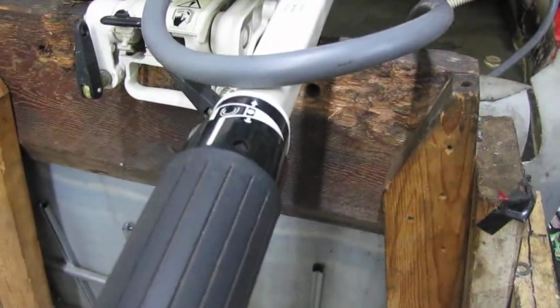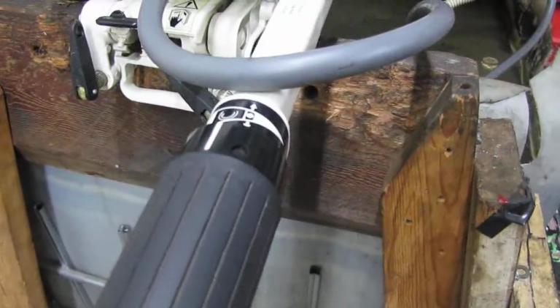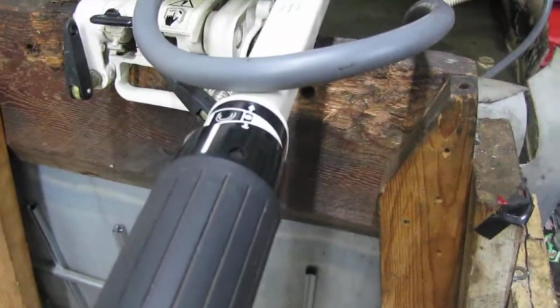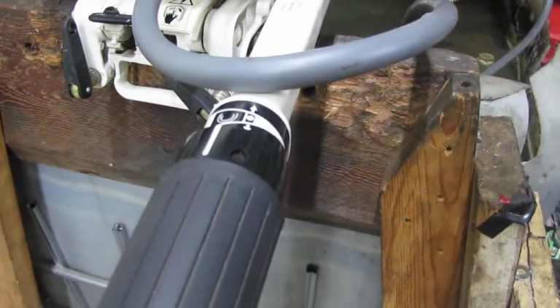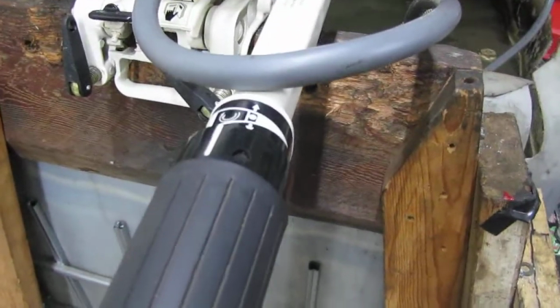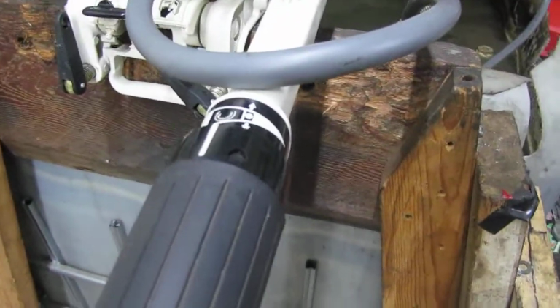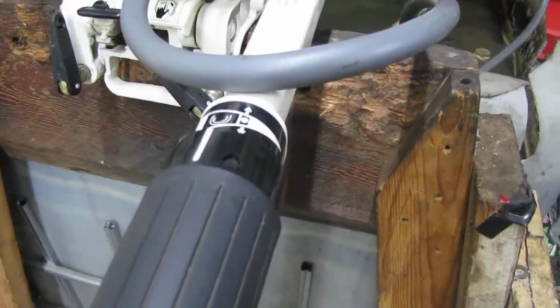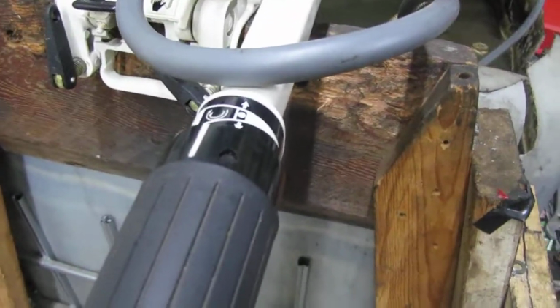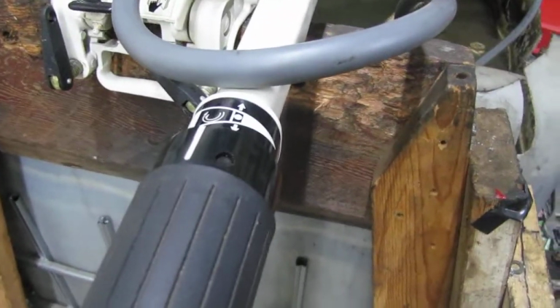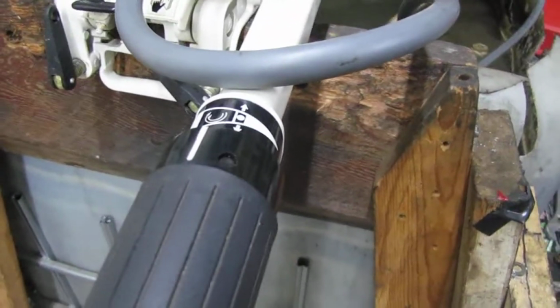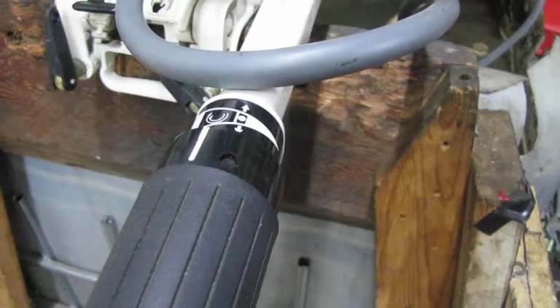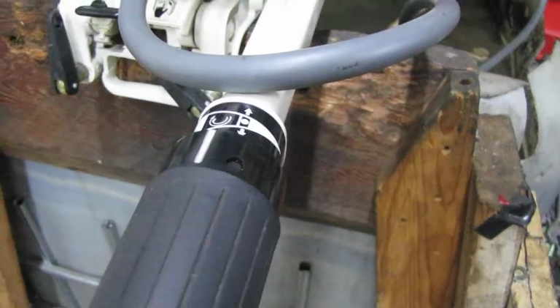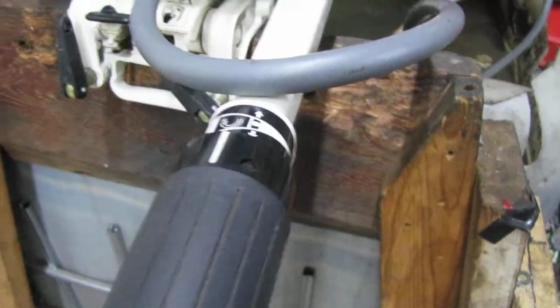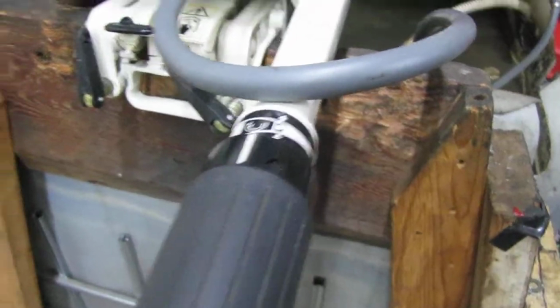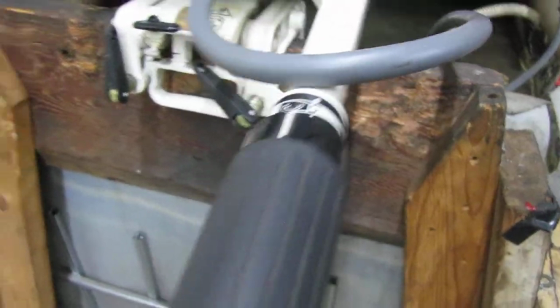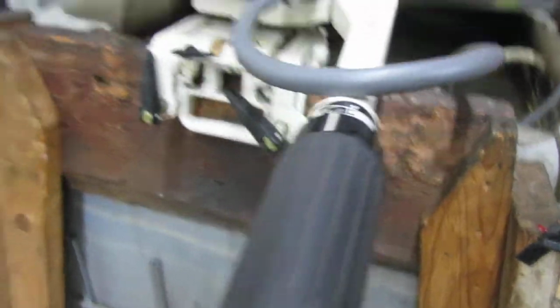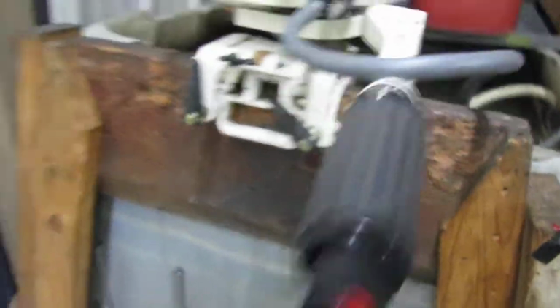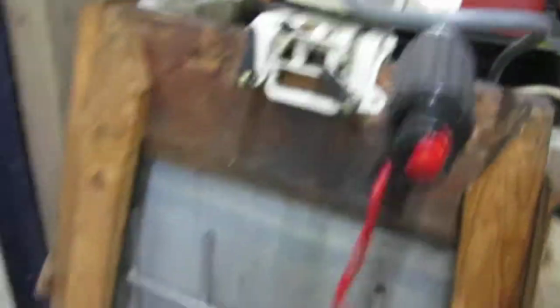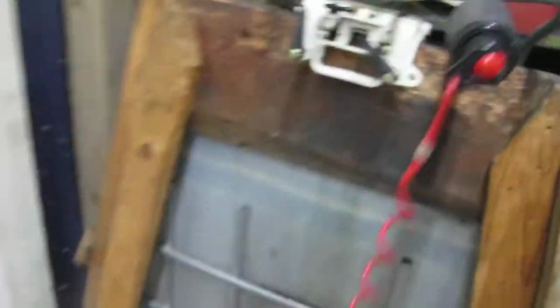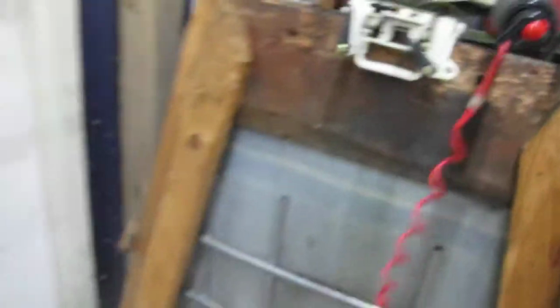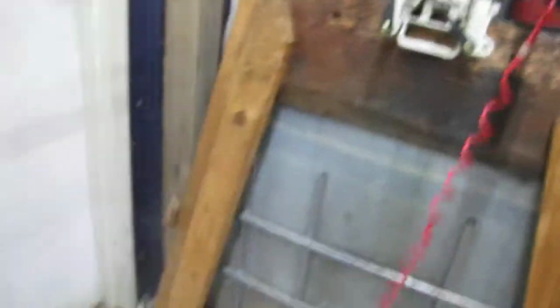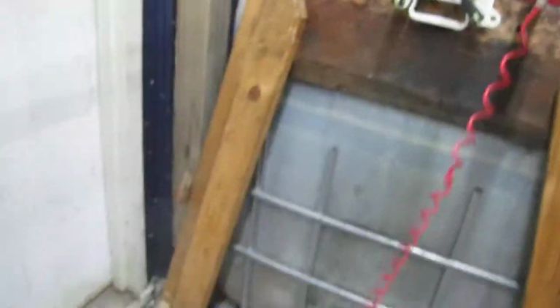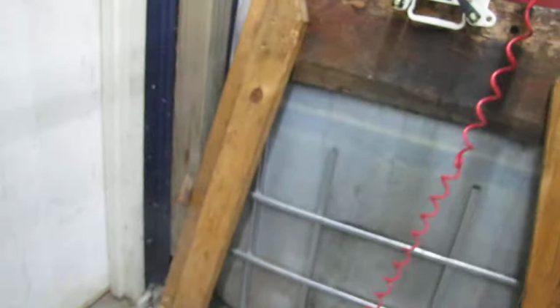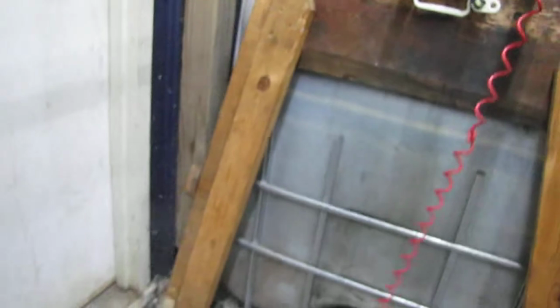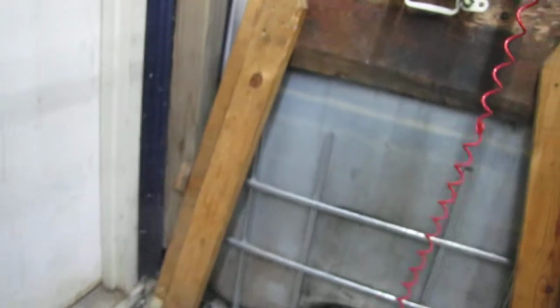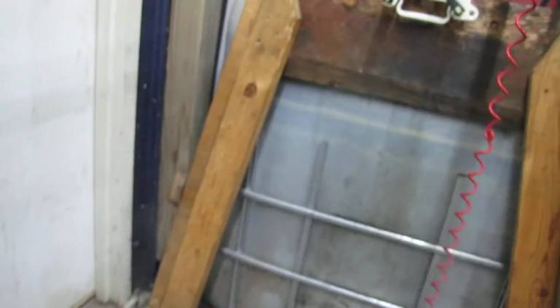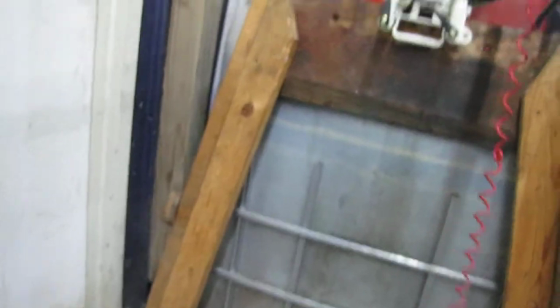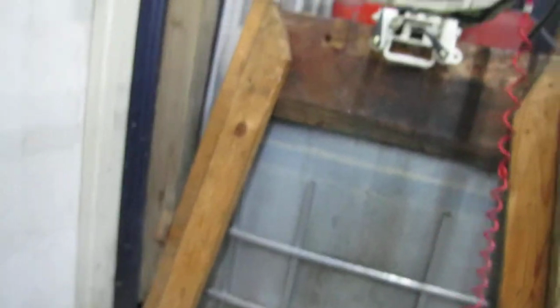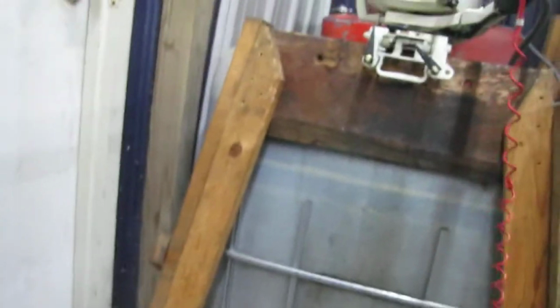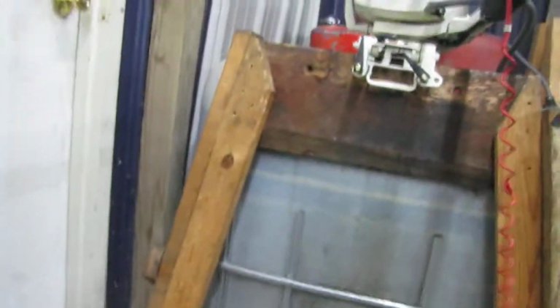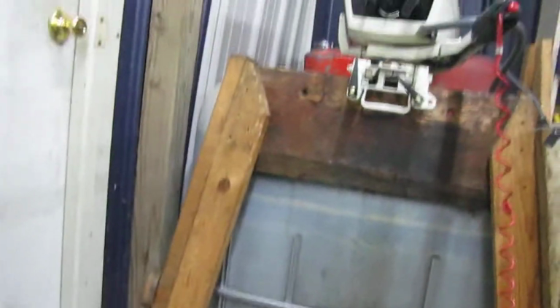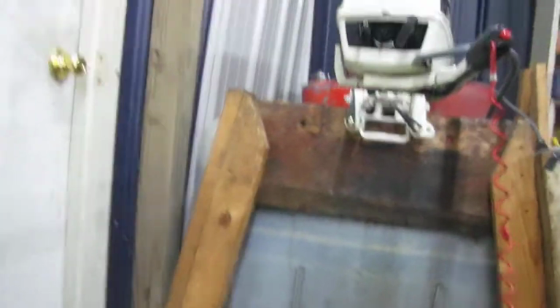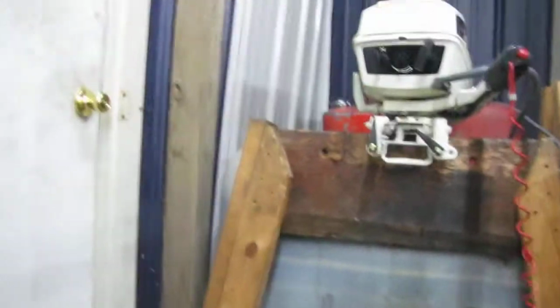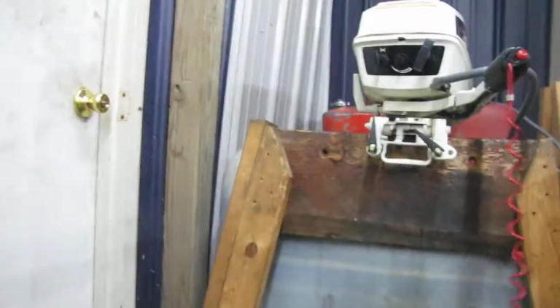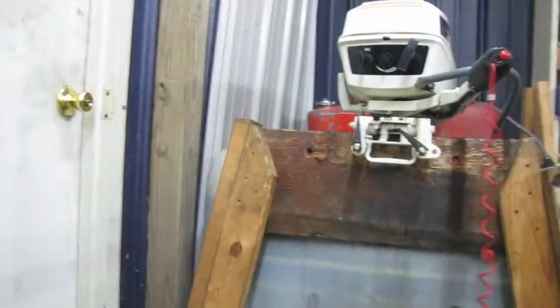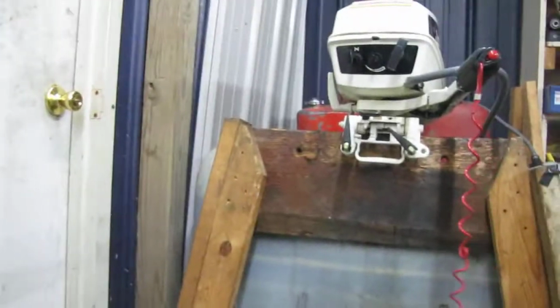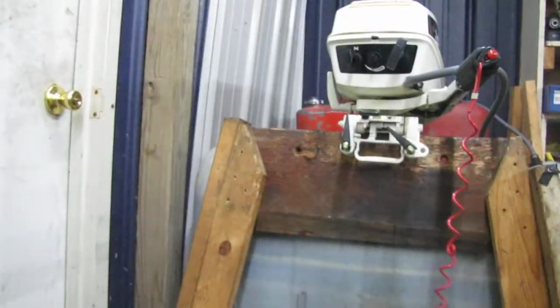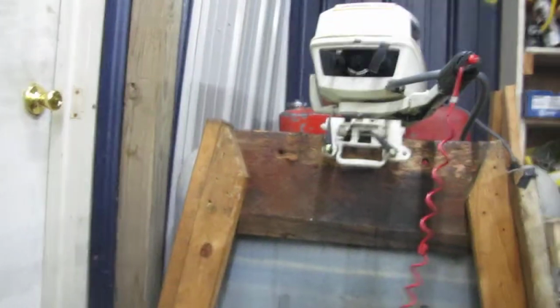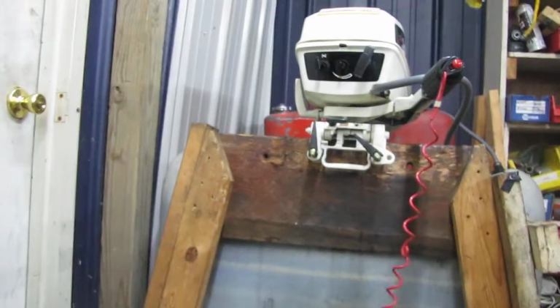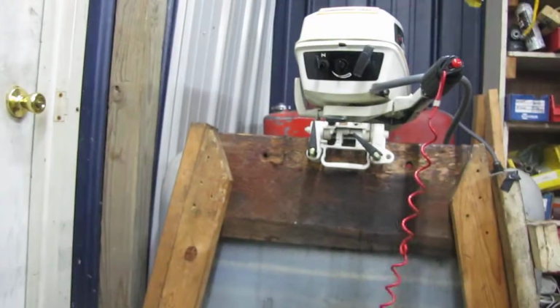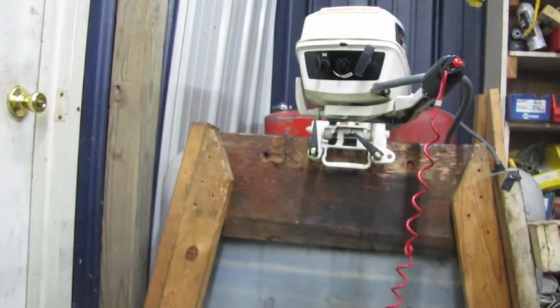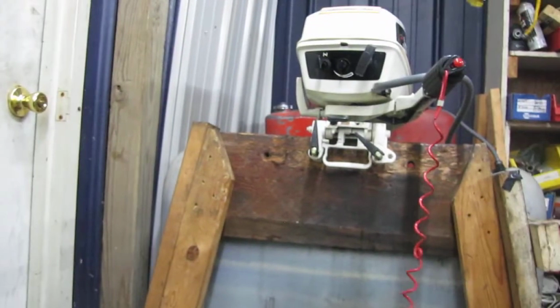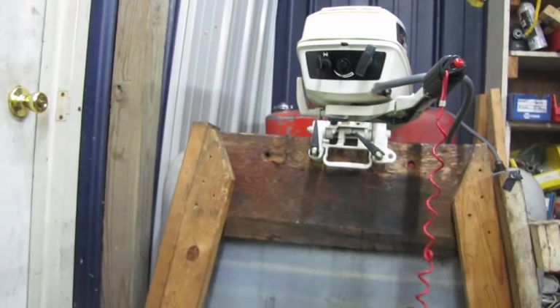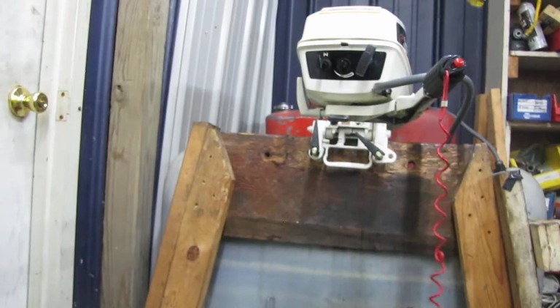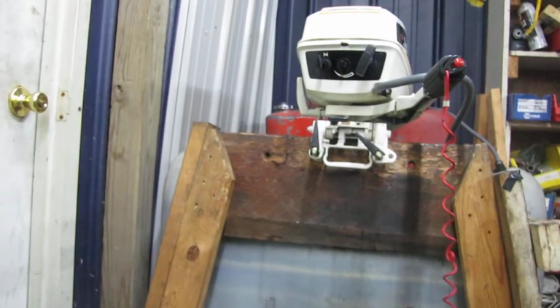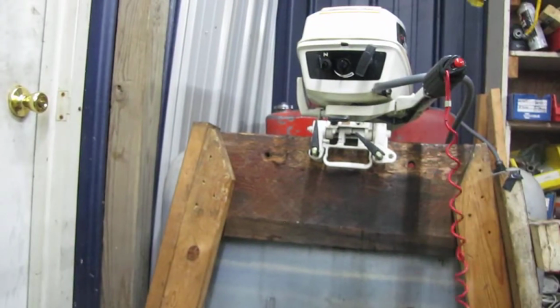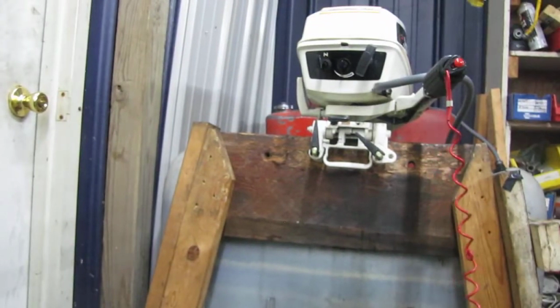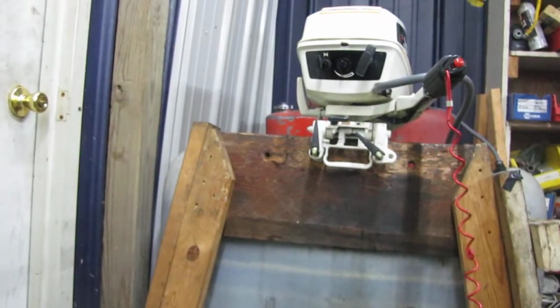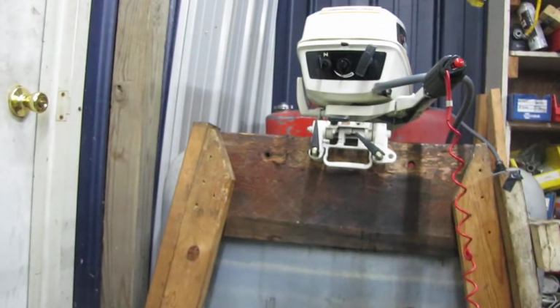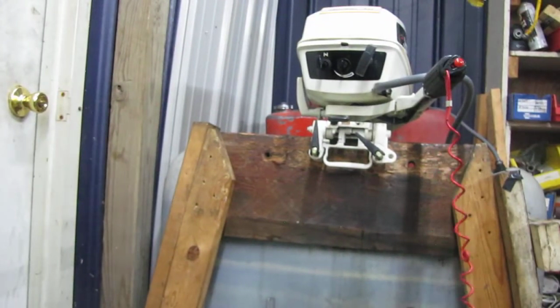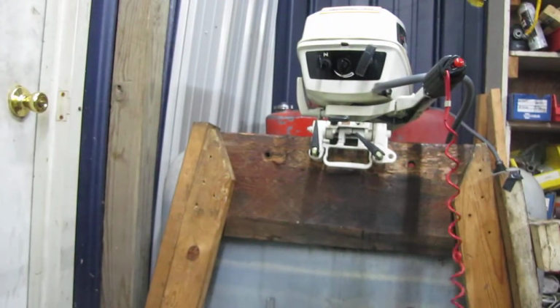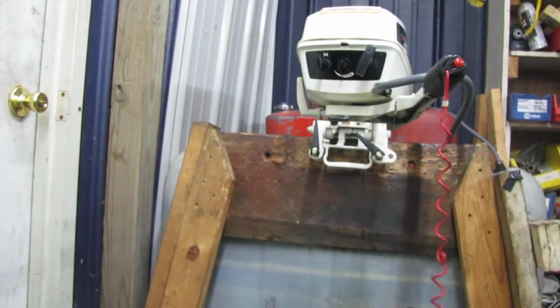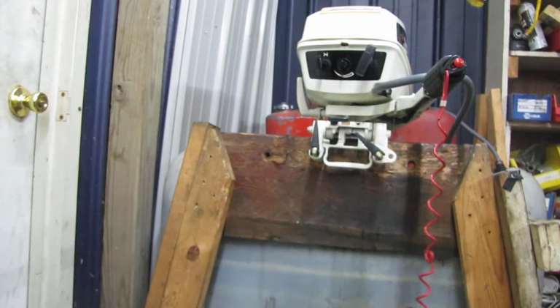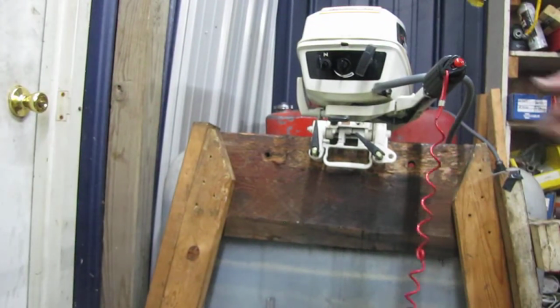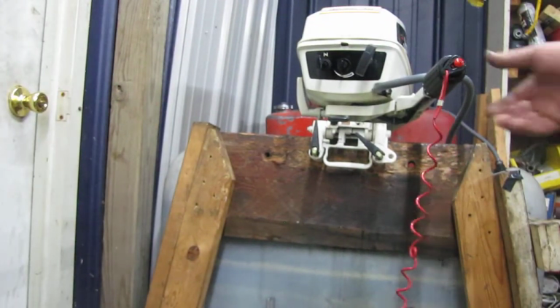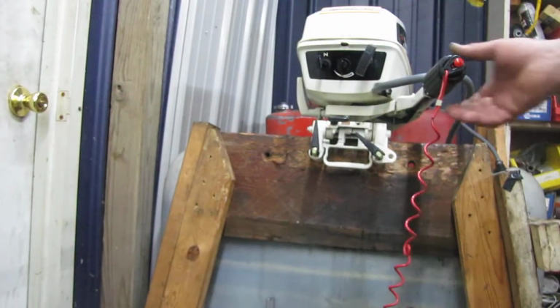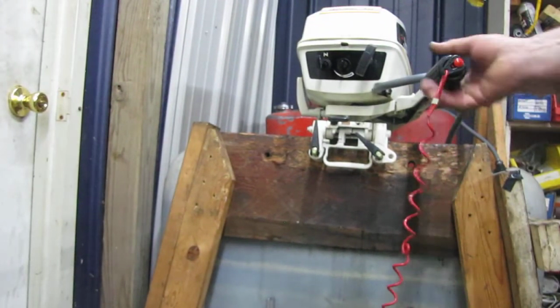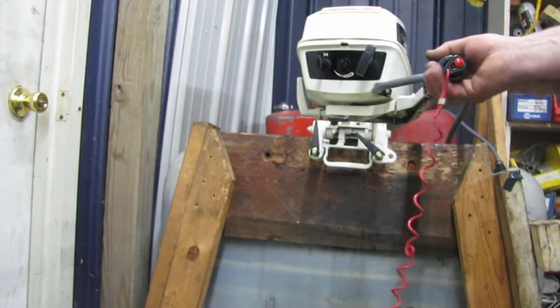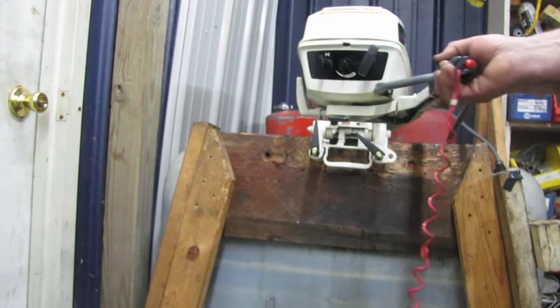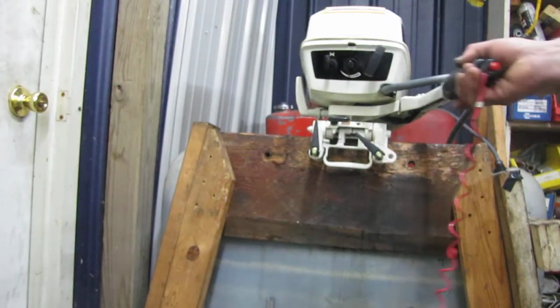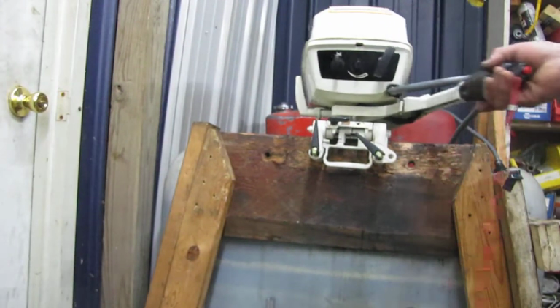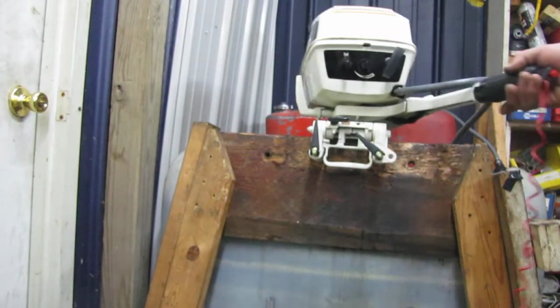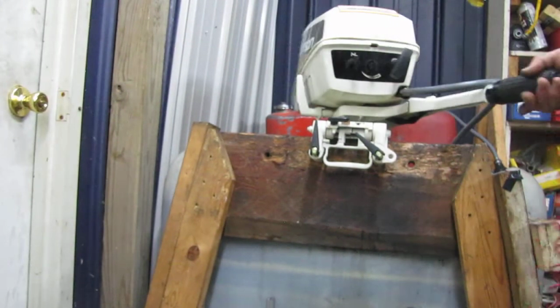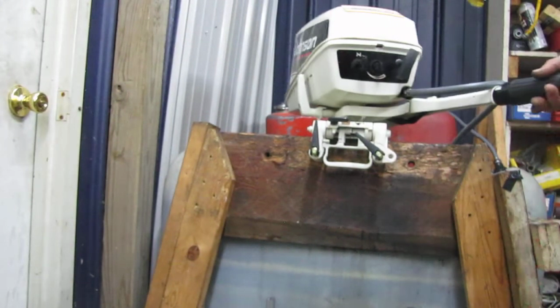Right in the middle range there. Just exceptional condition. It looks like it's a year old instead of 30.